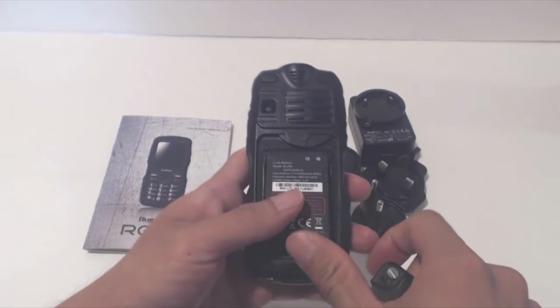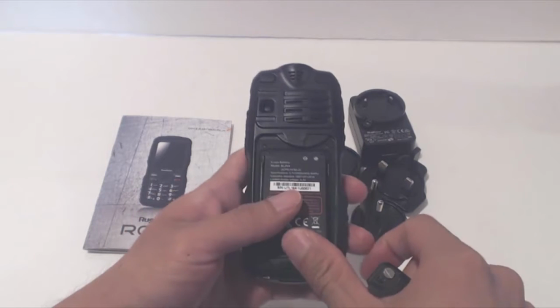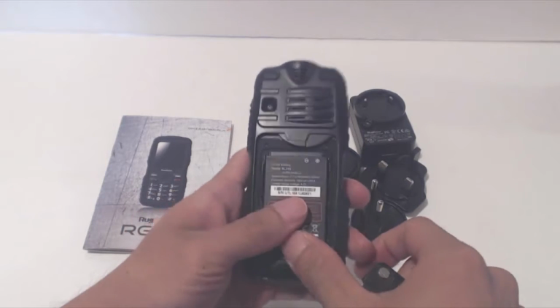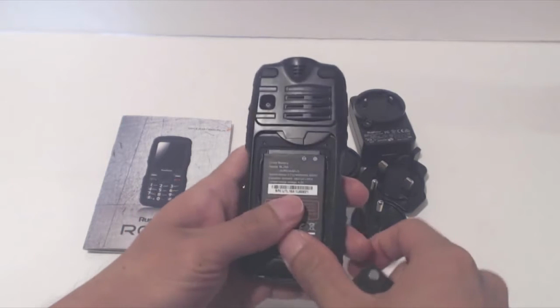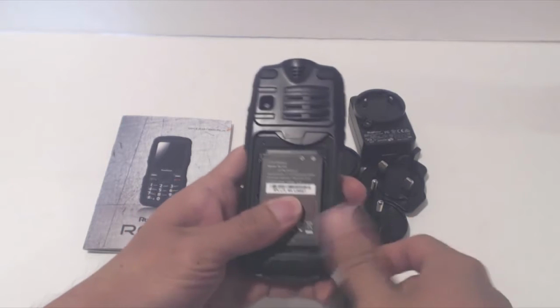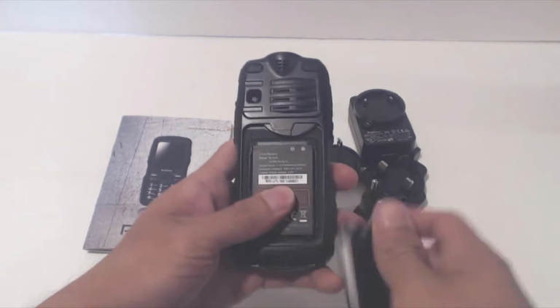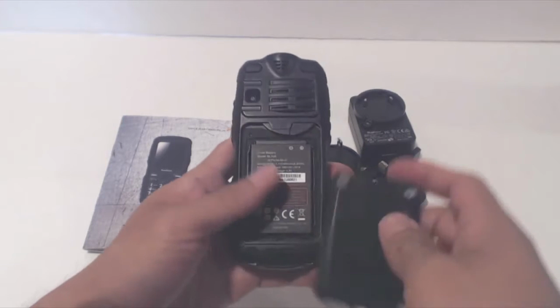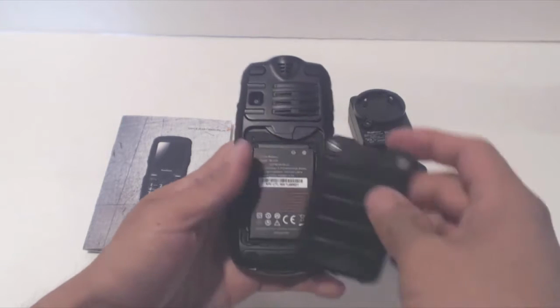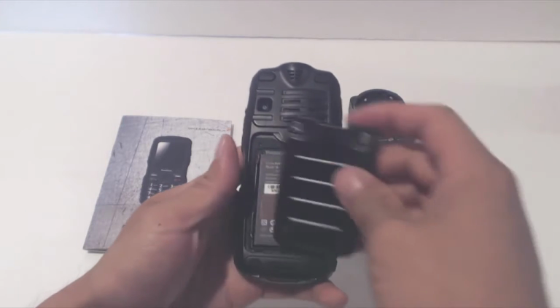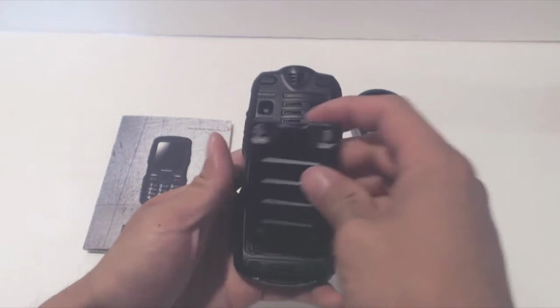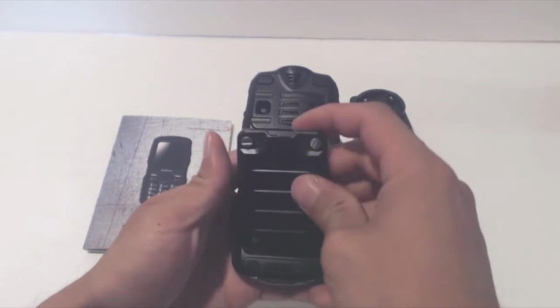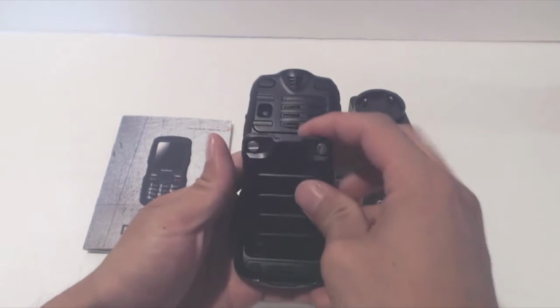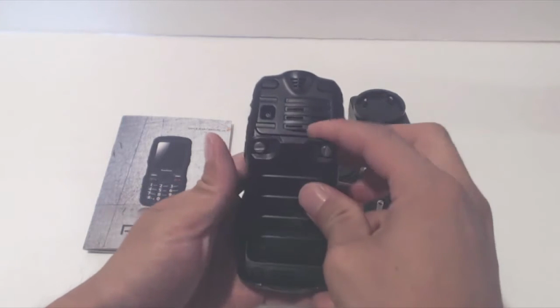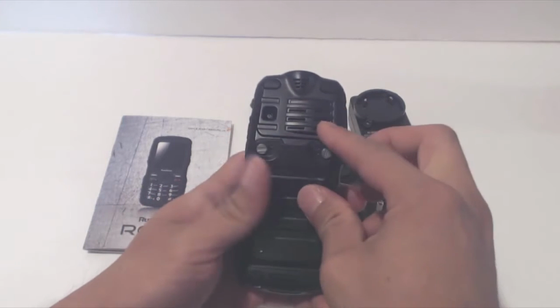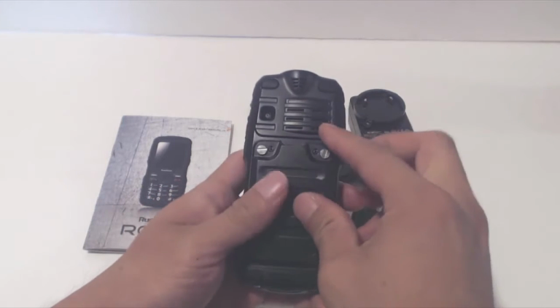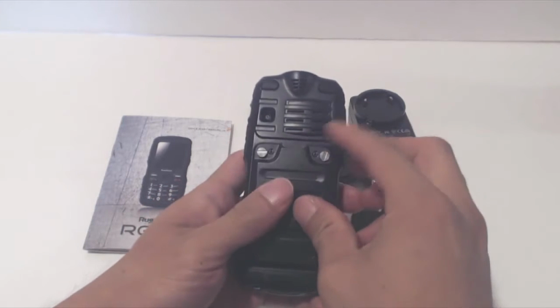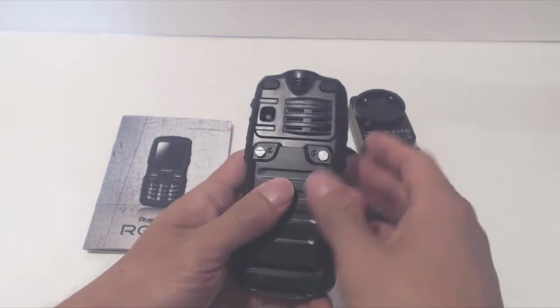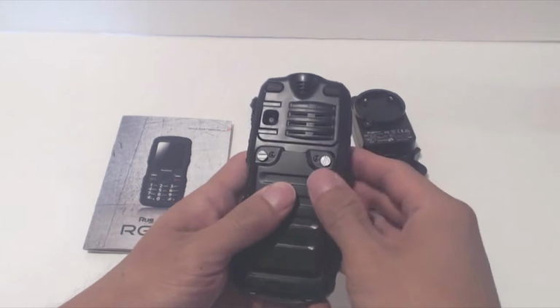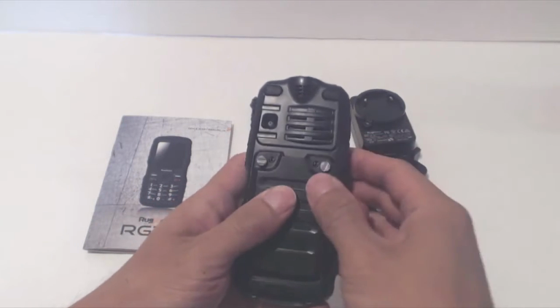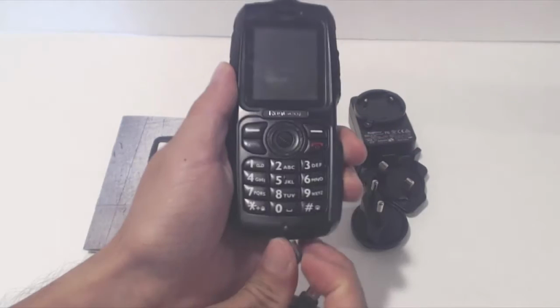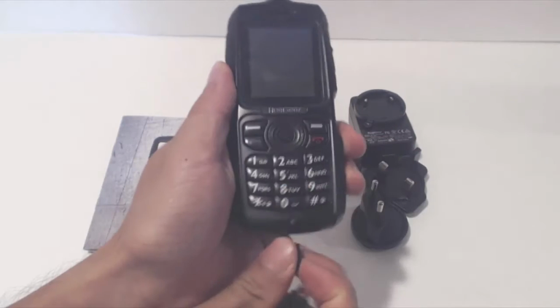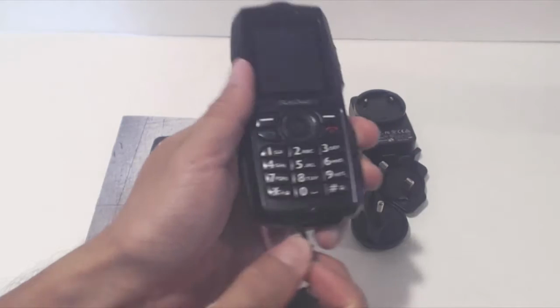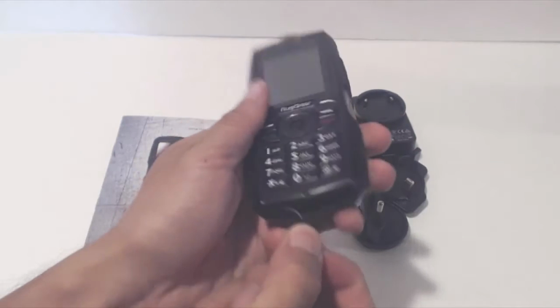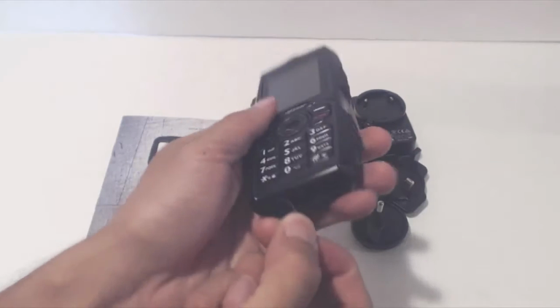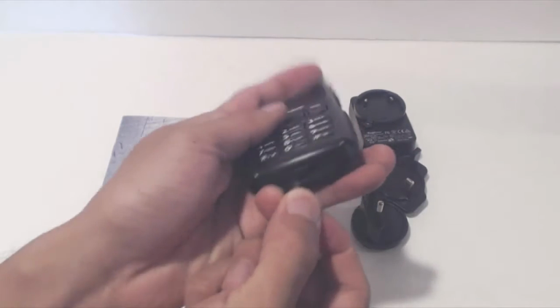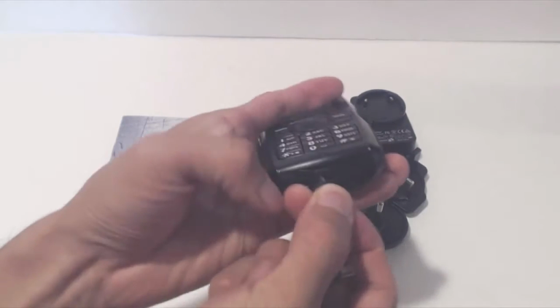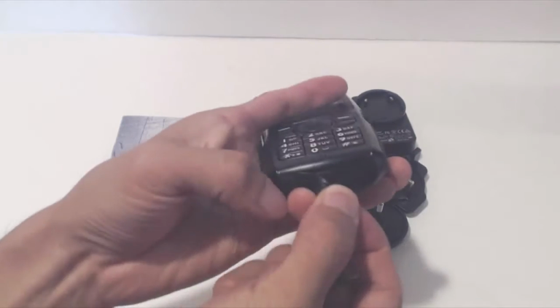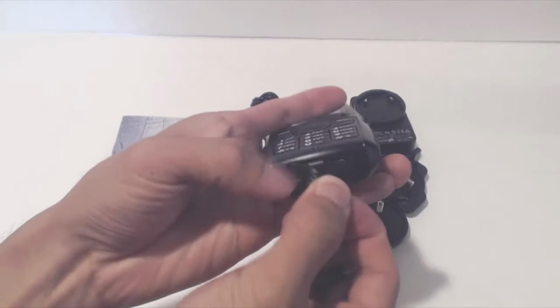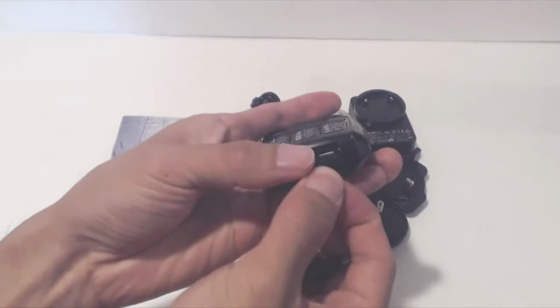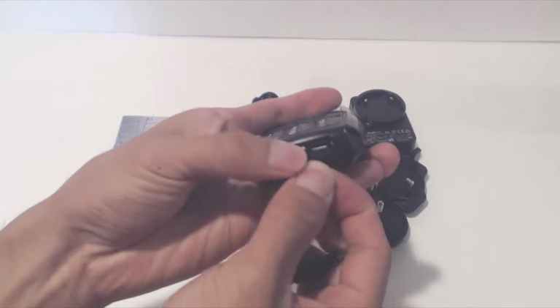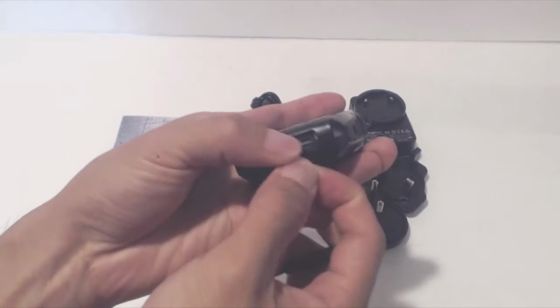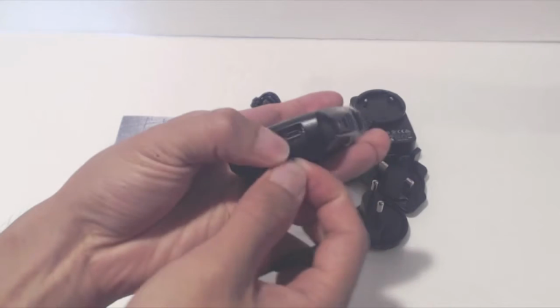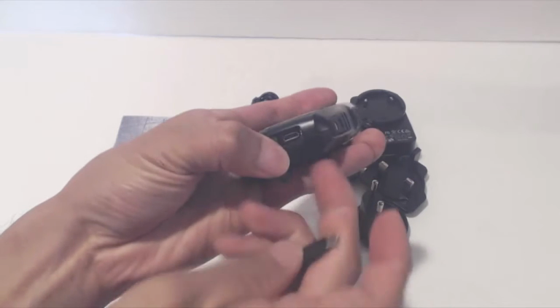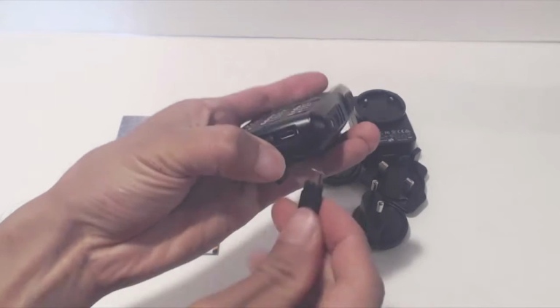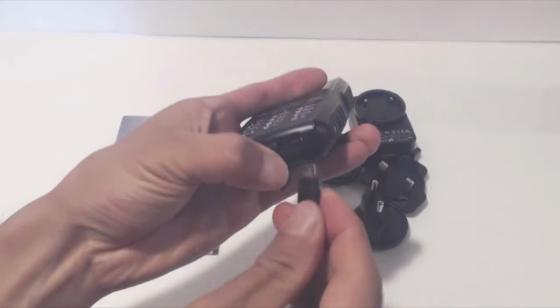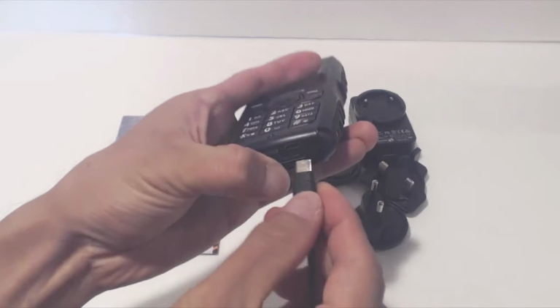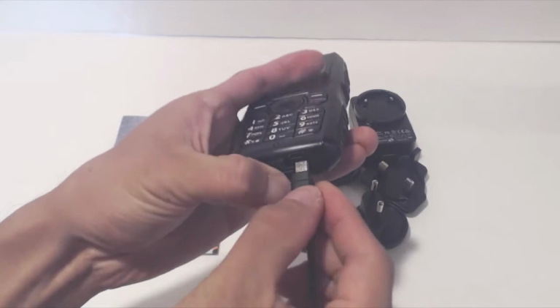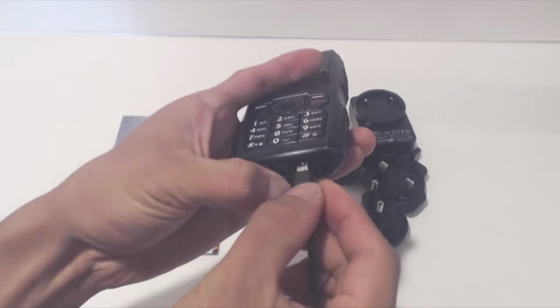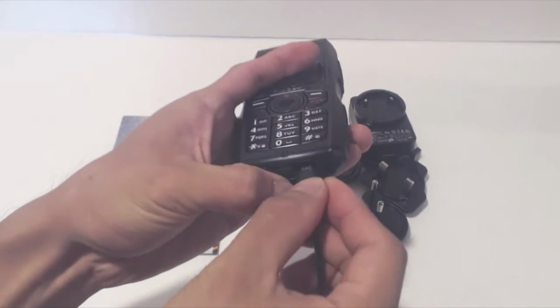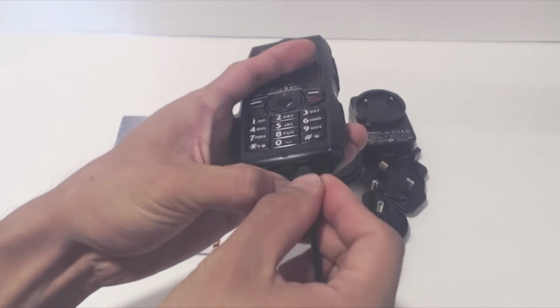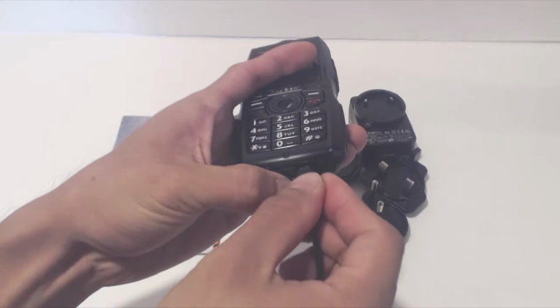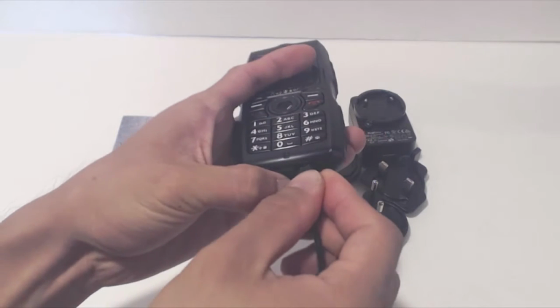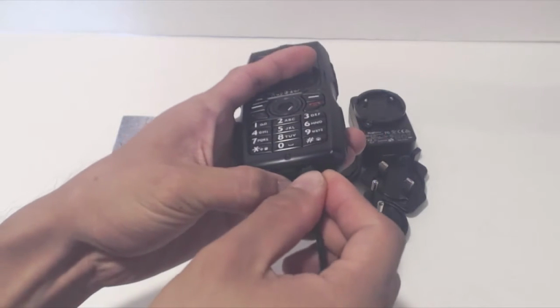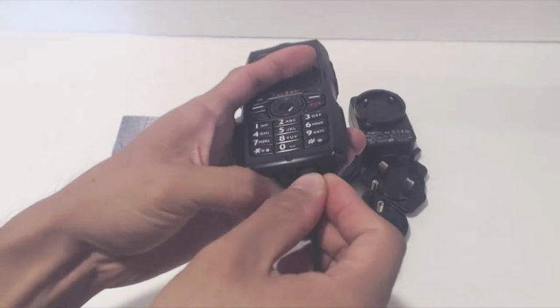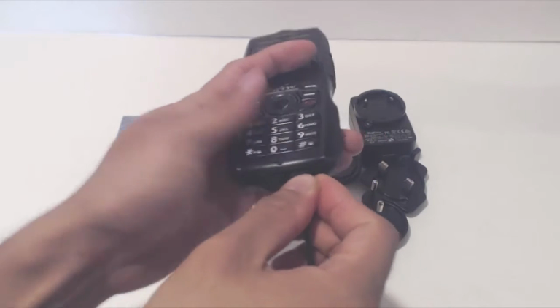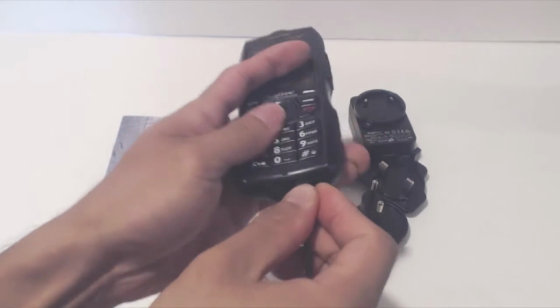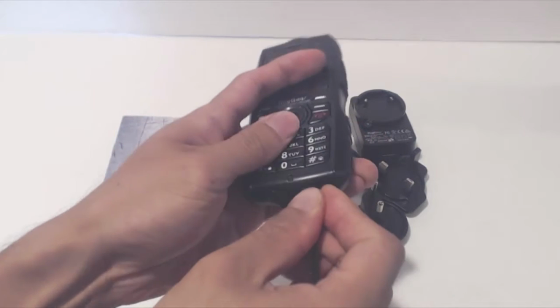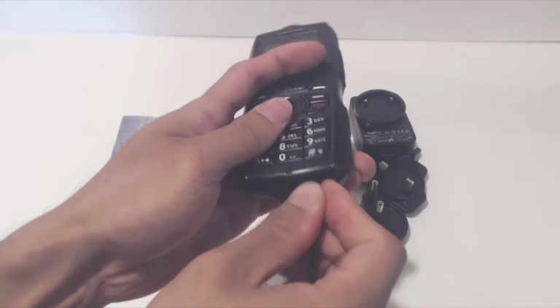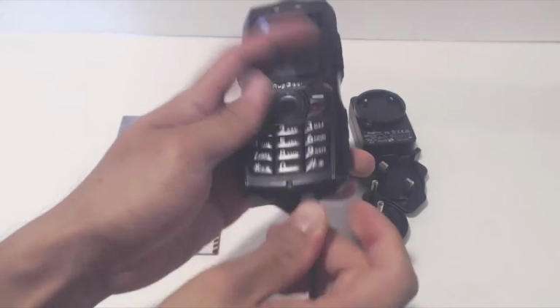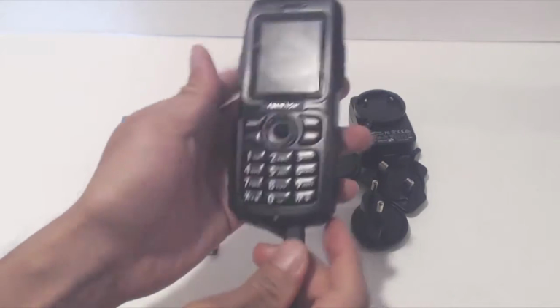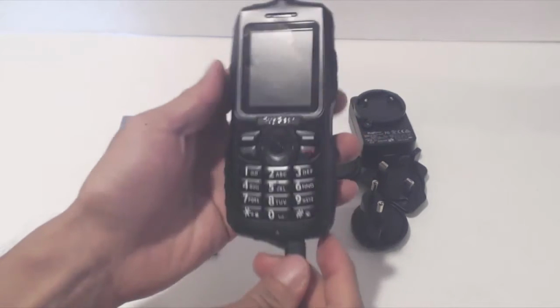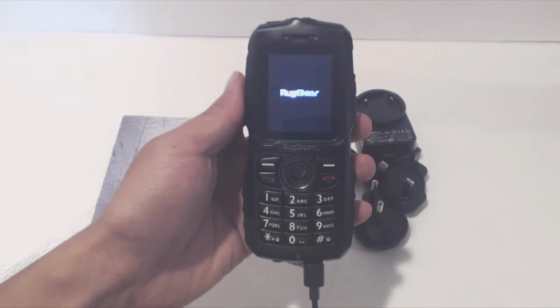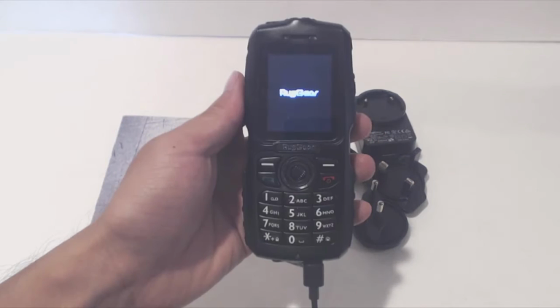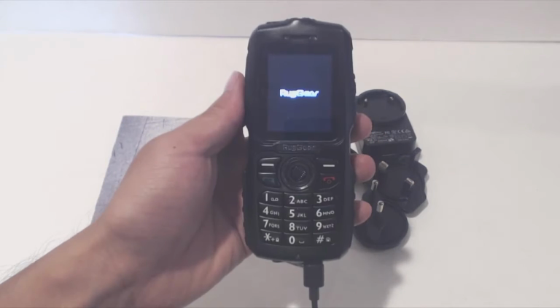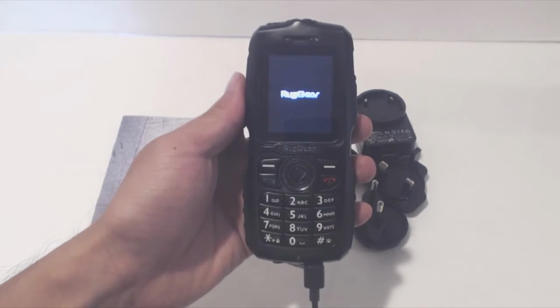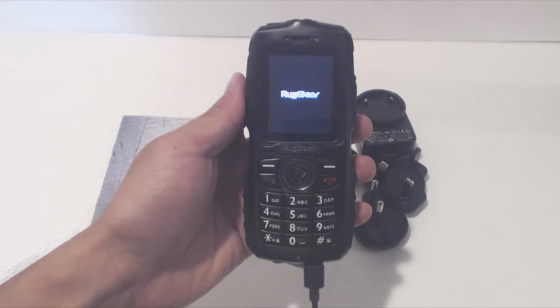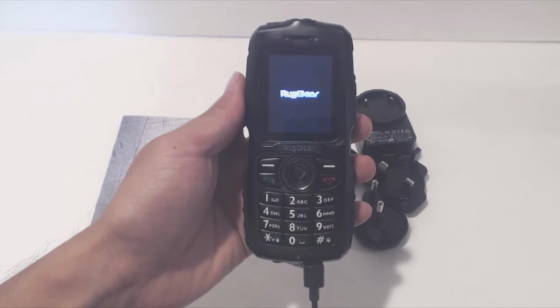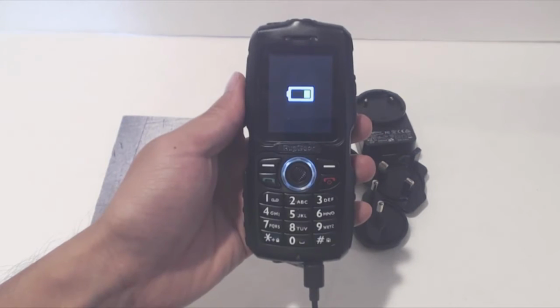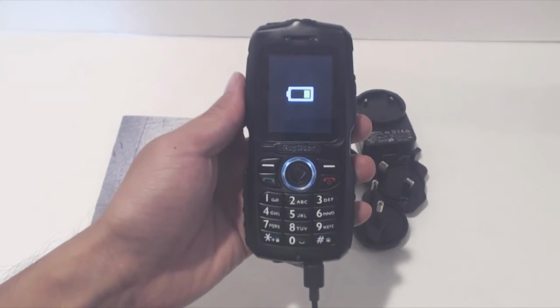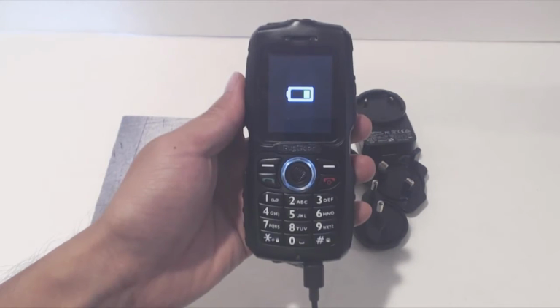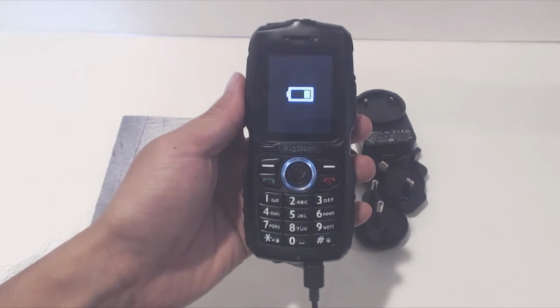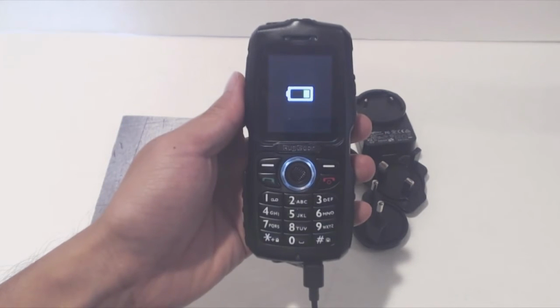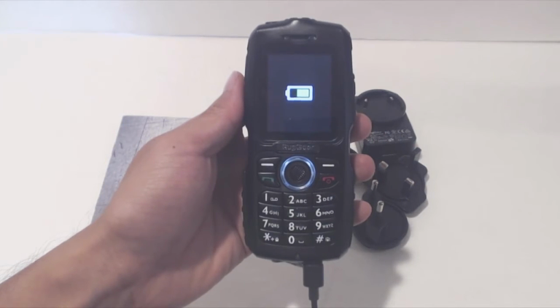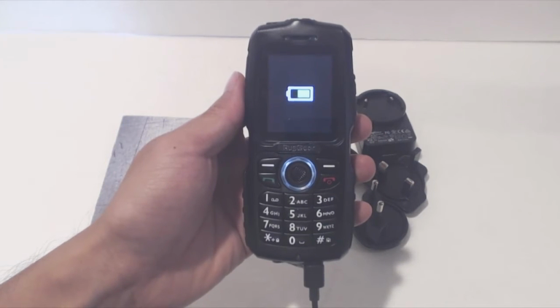Install the battery and replace the door. Then open the rubber door on the bottom to plug the micro USB charging cable in and charge the phone up.